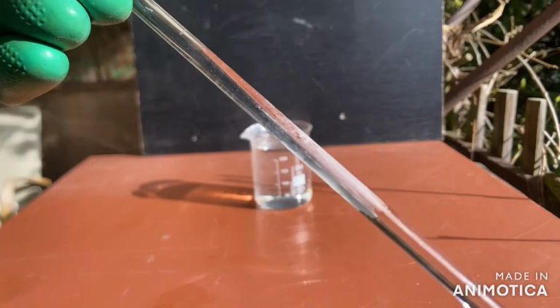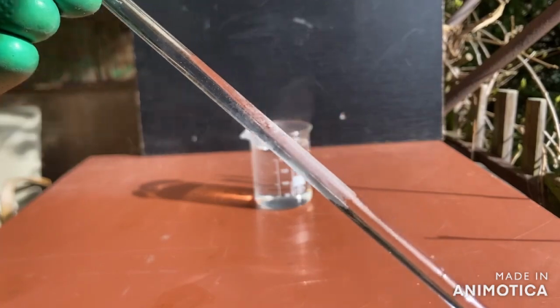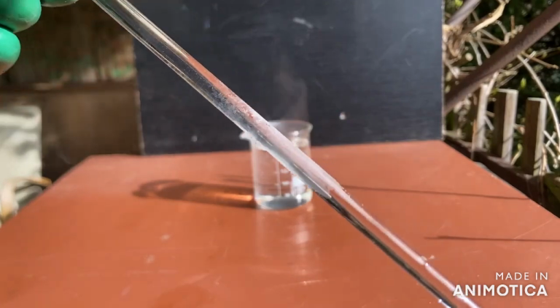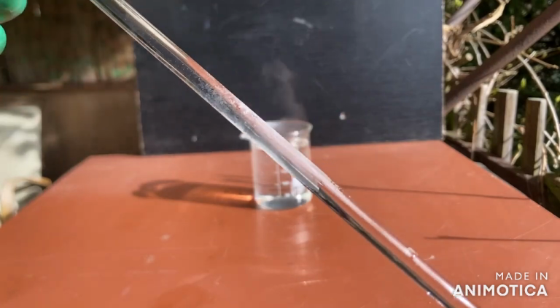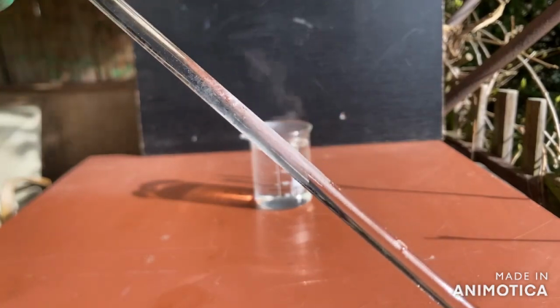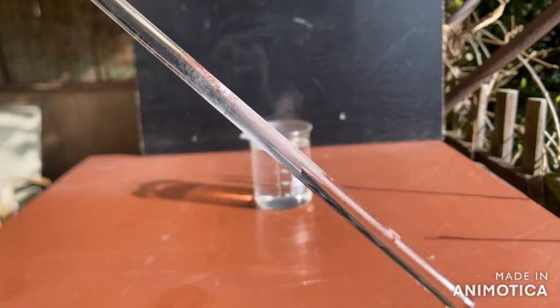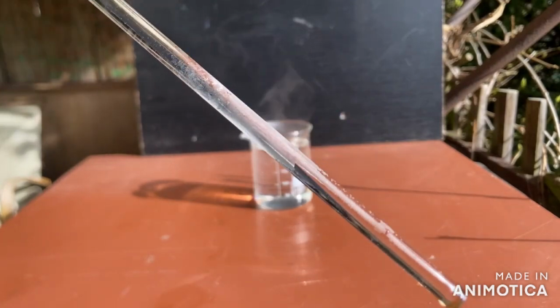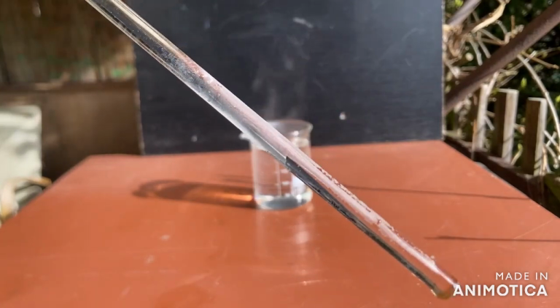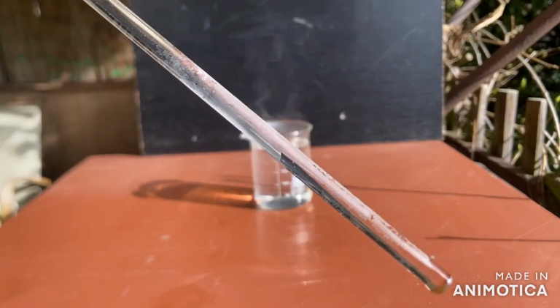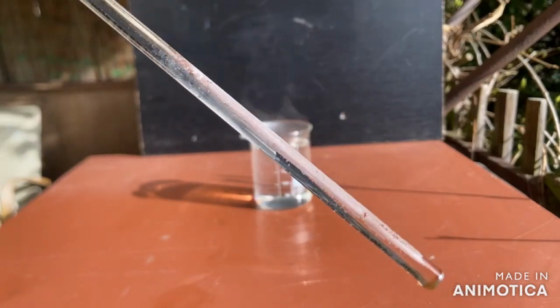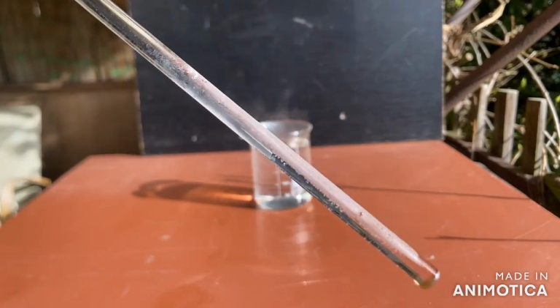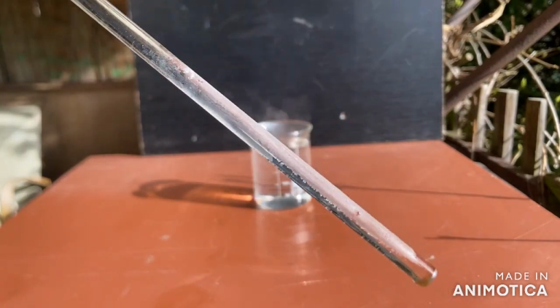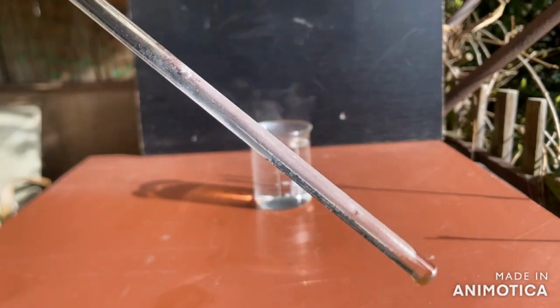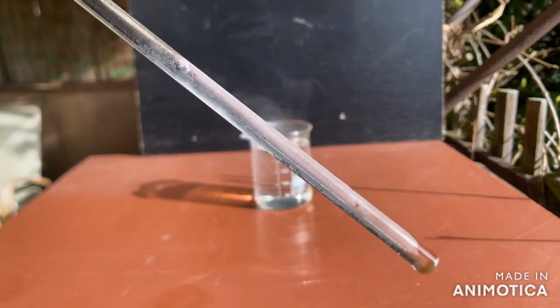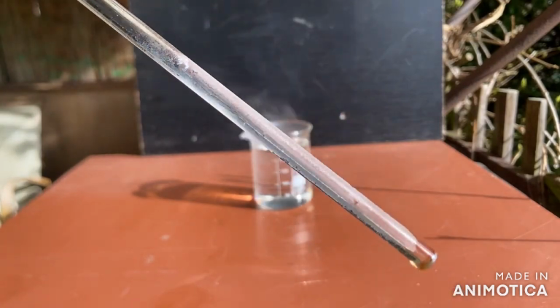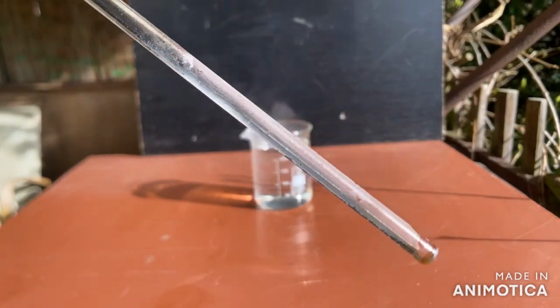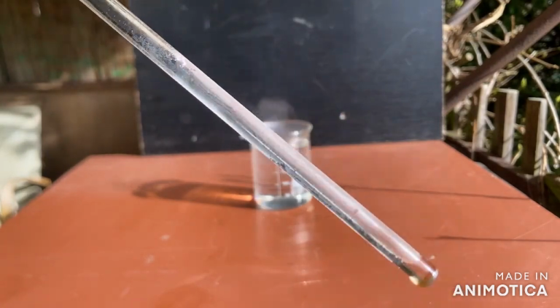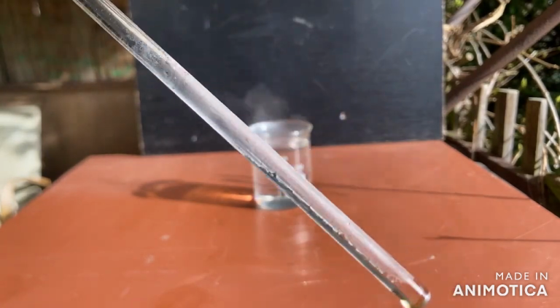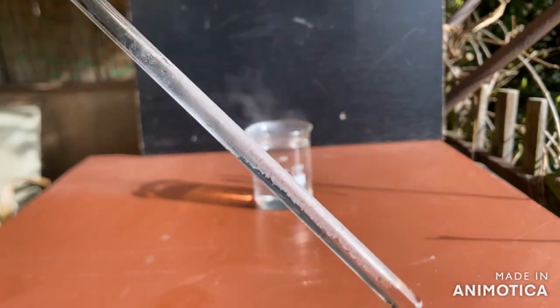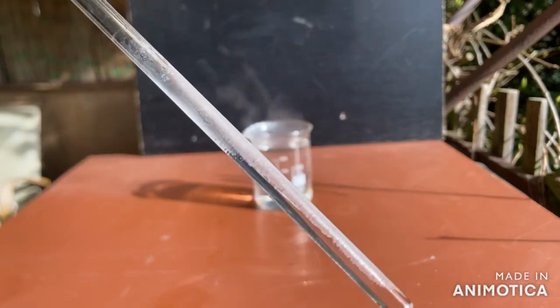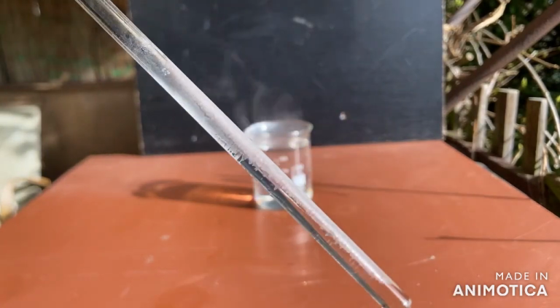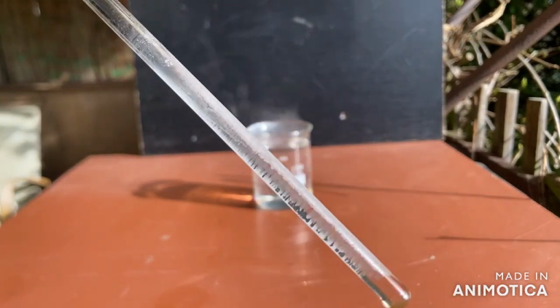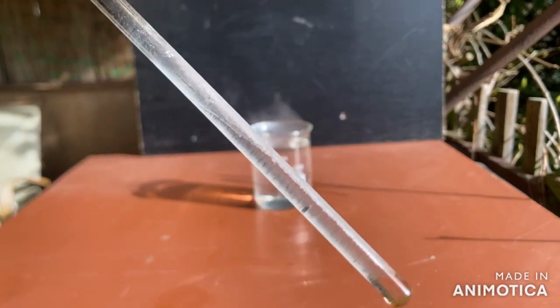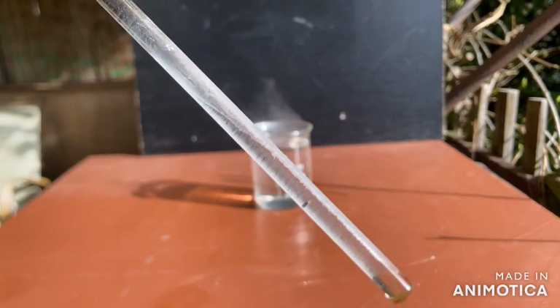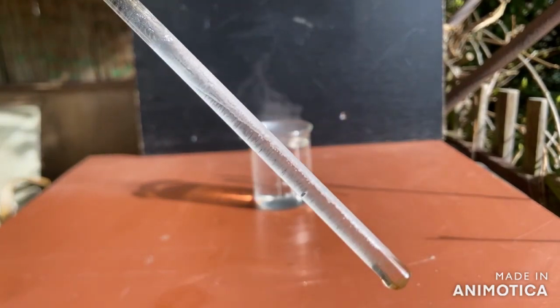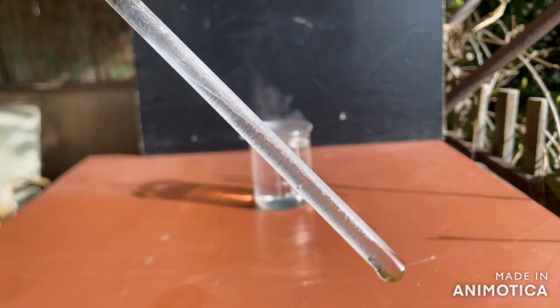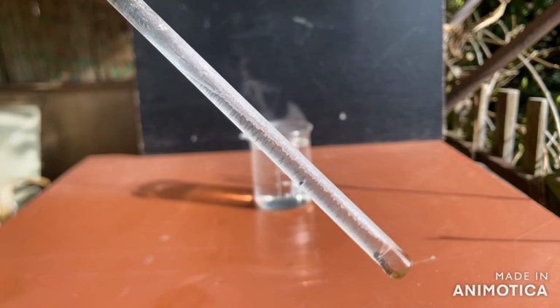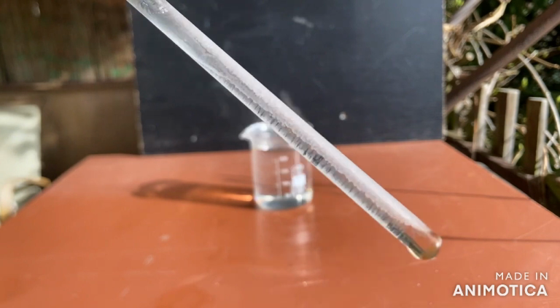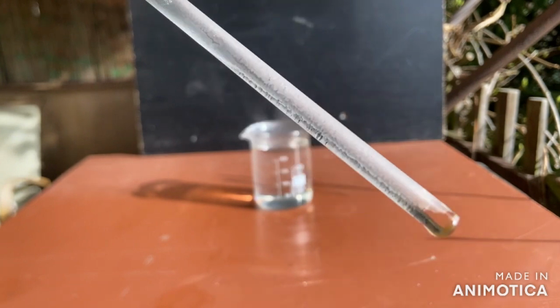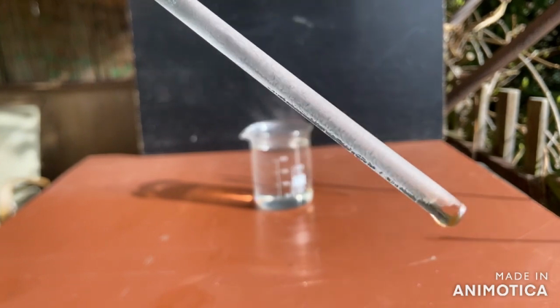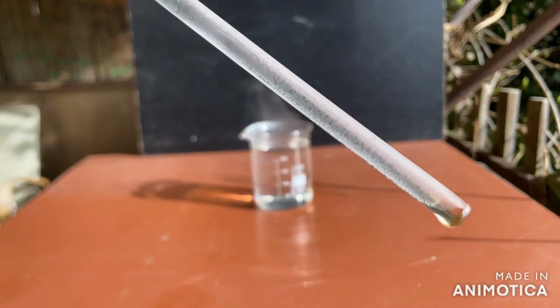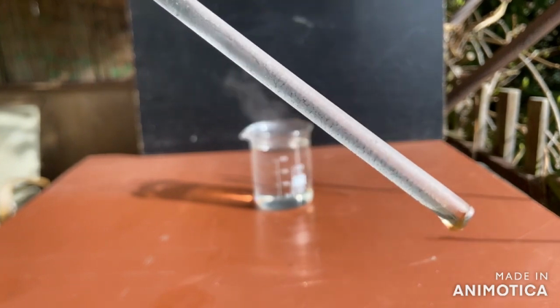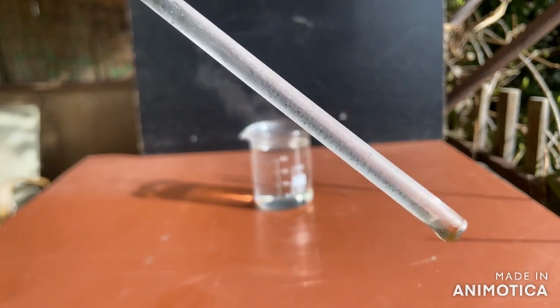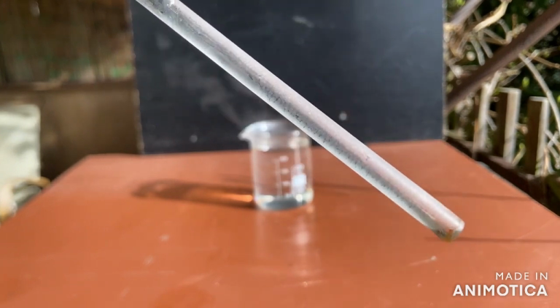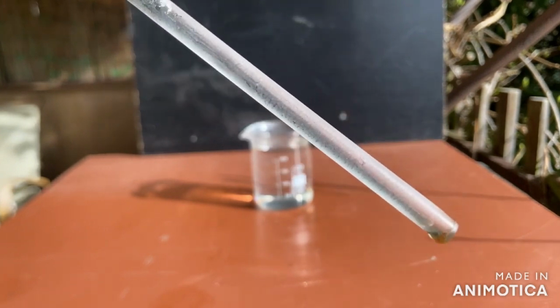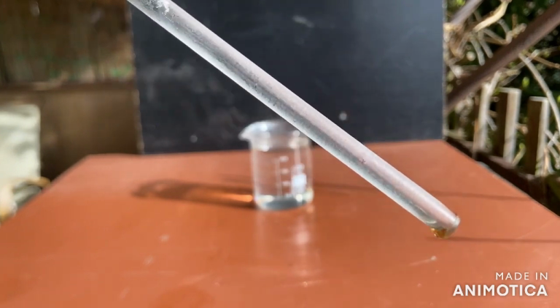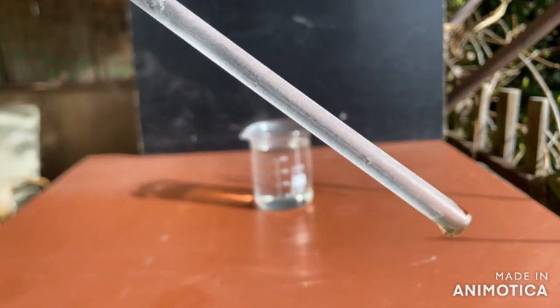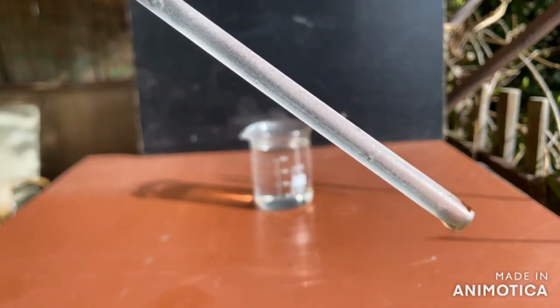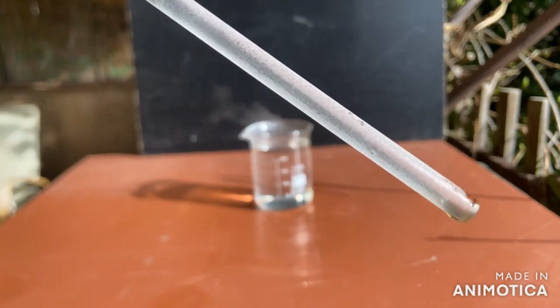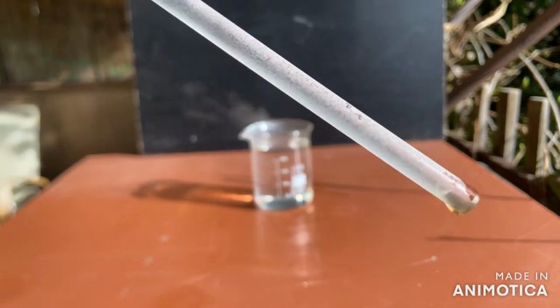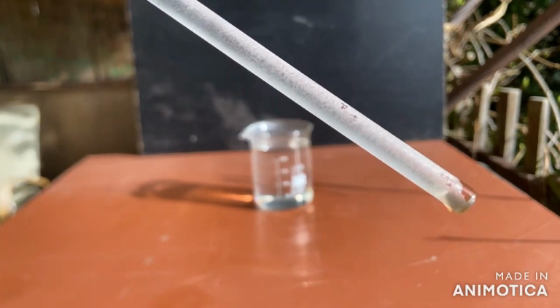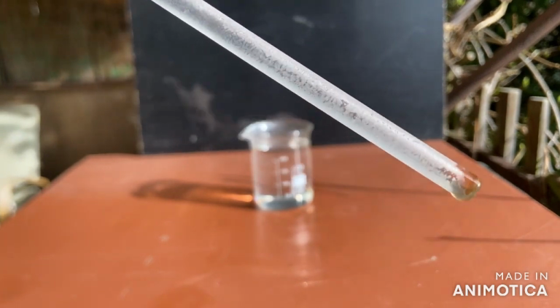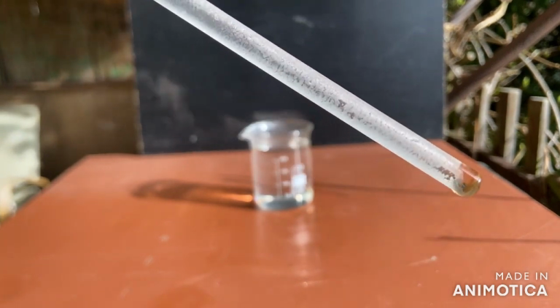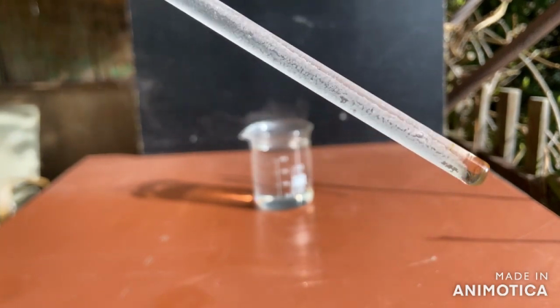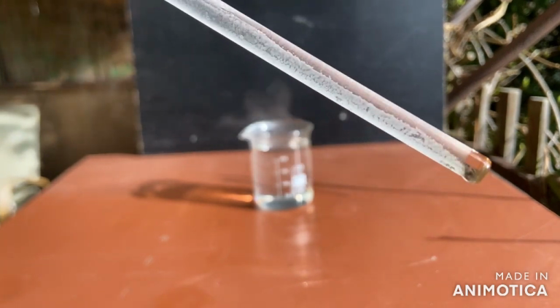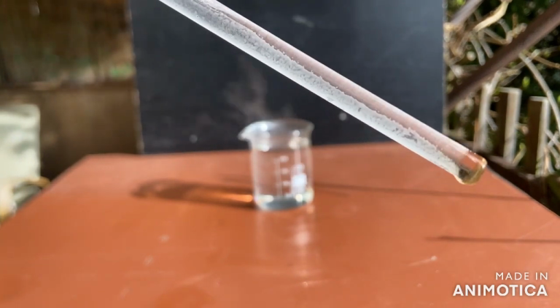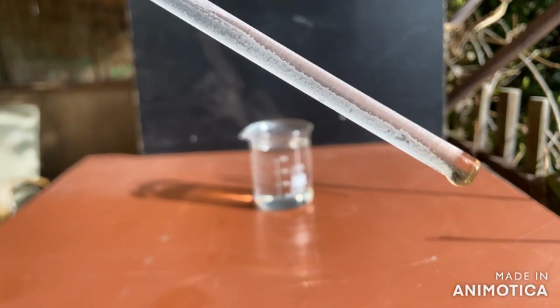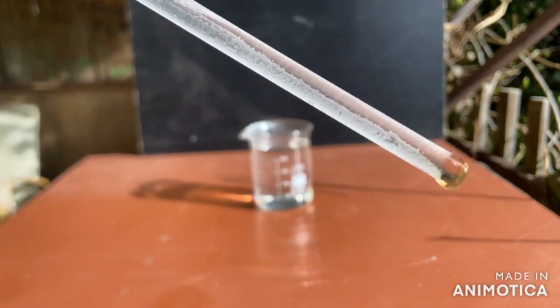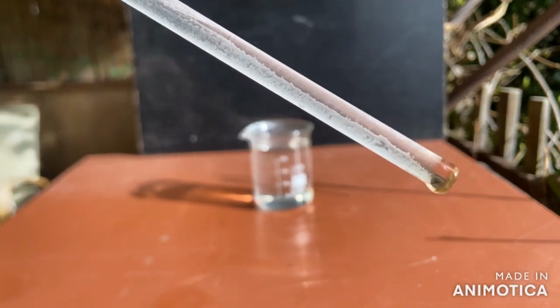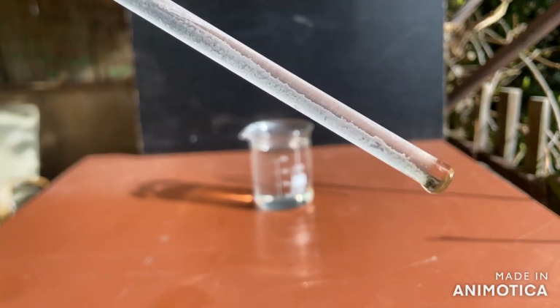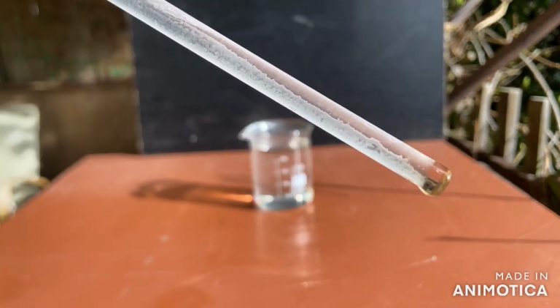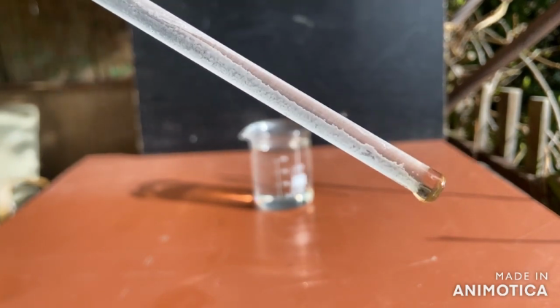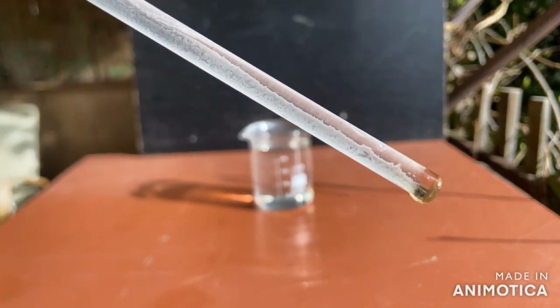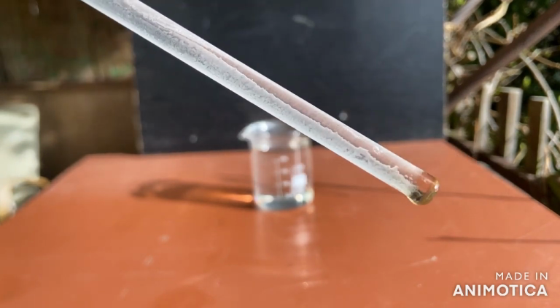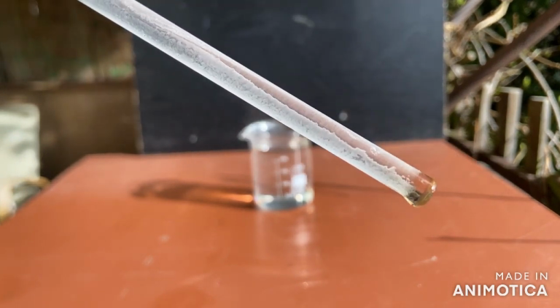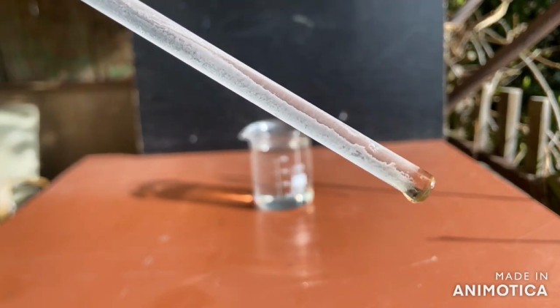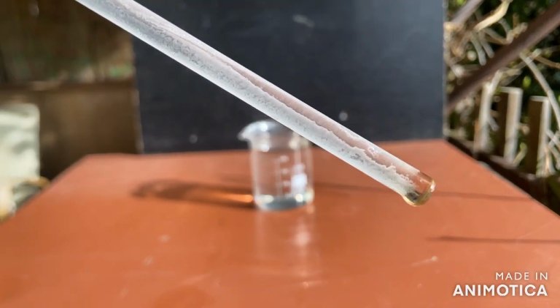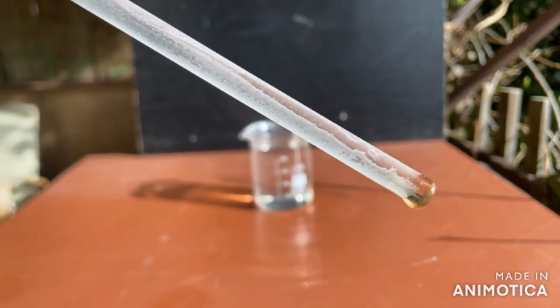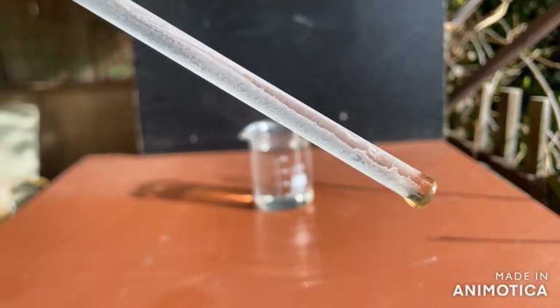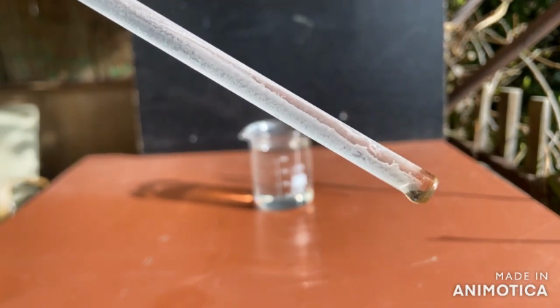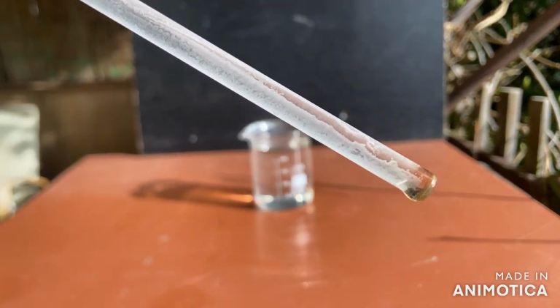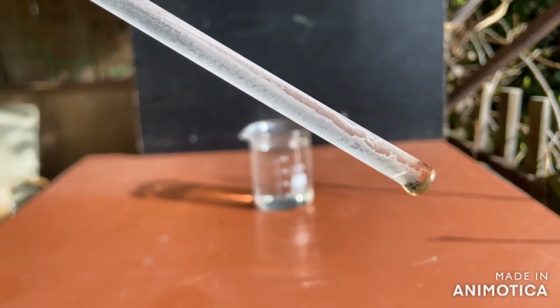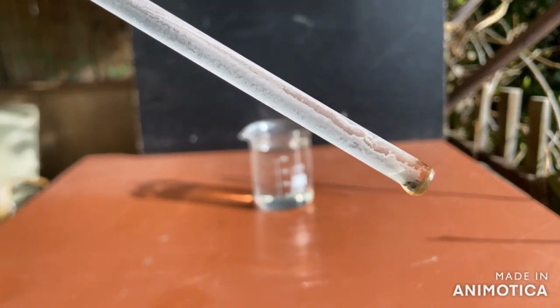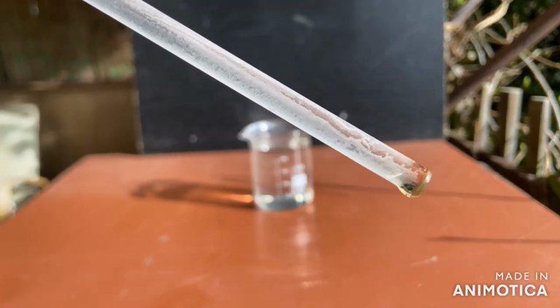As you can see, the solution is so saturated that the ammonium chloride crystallizes on the glass rod.